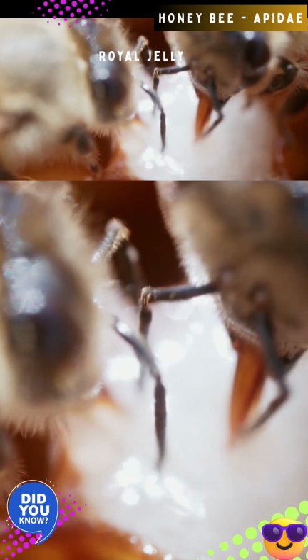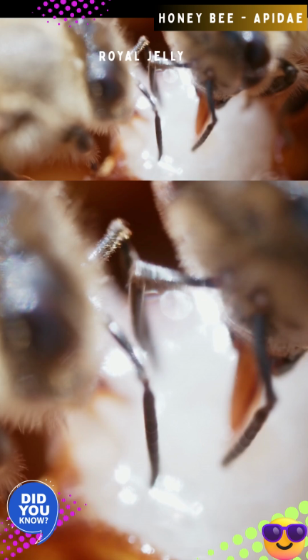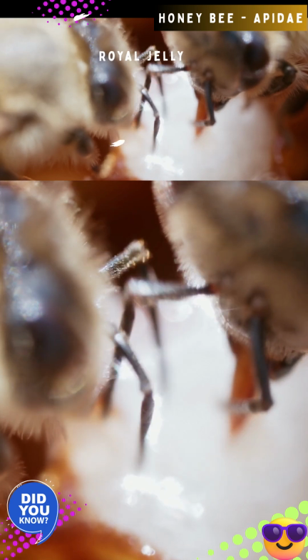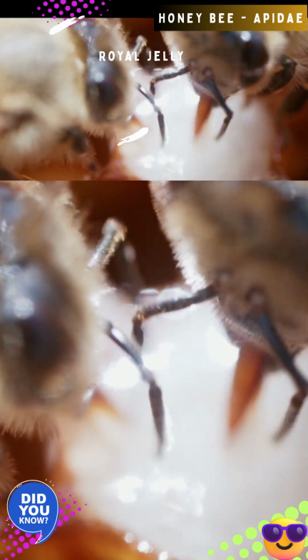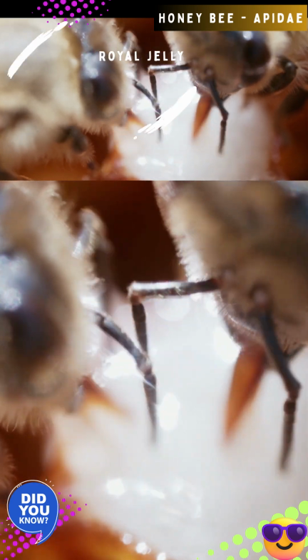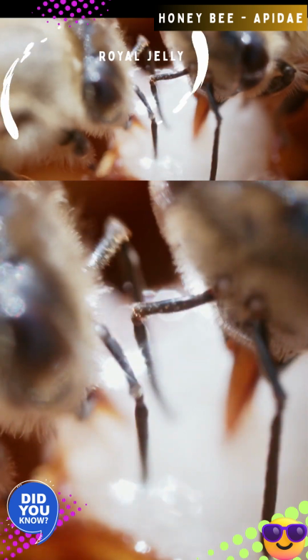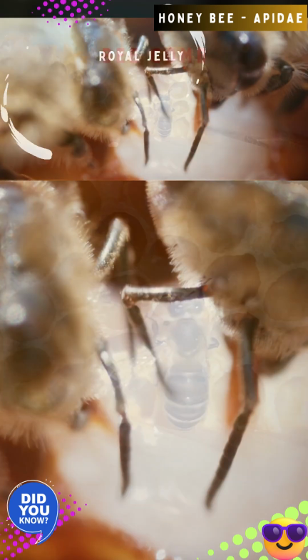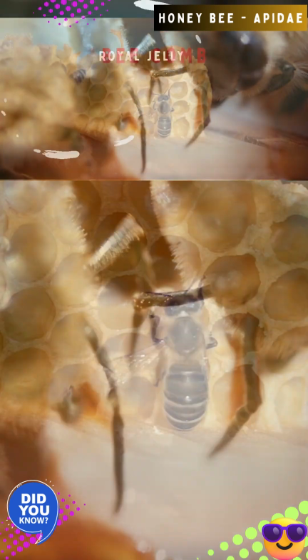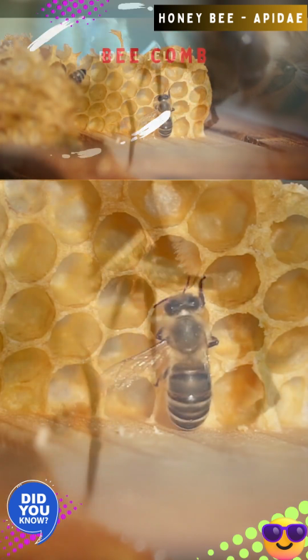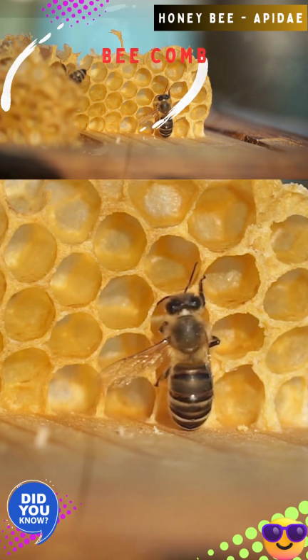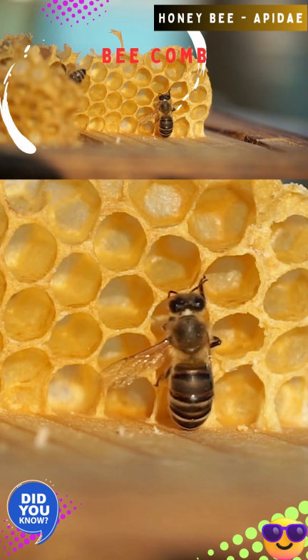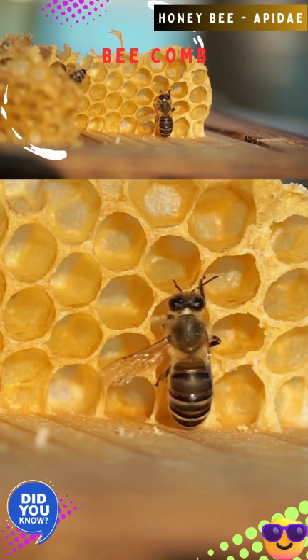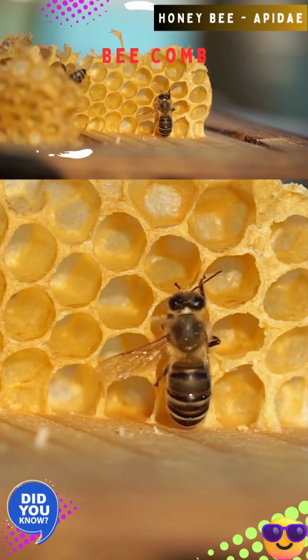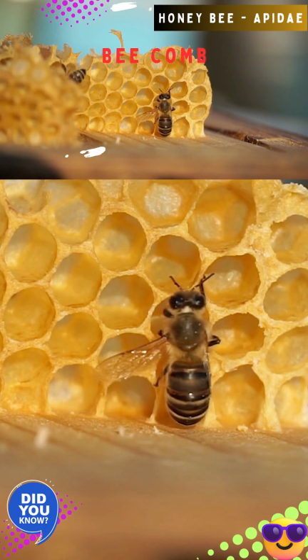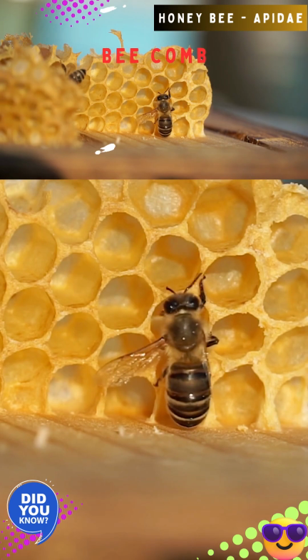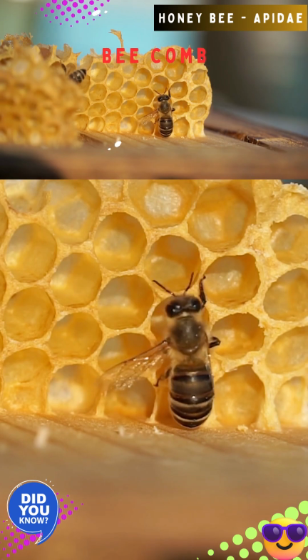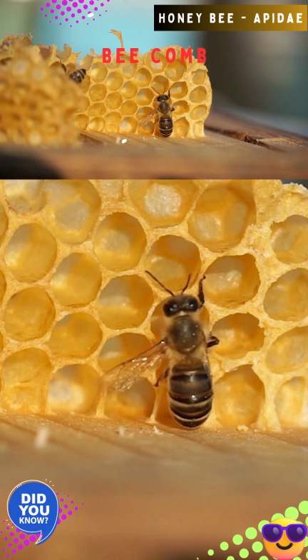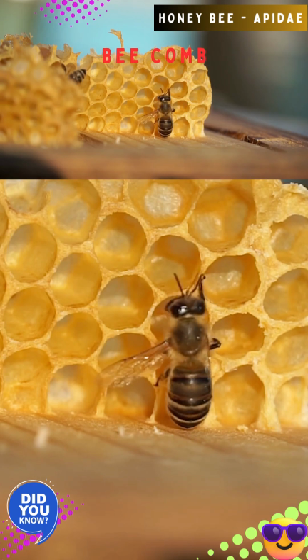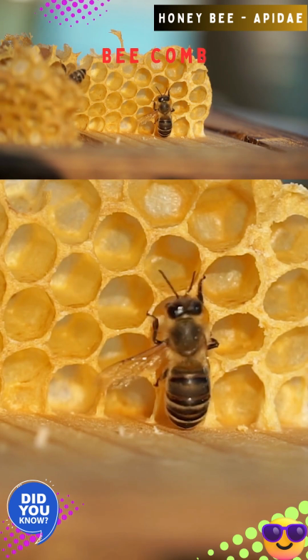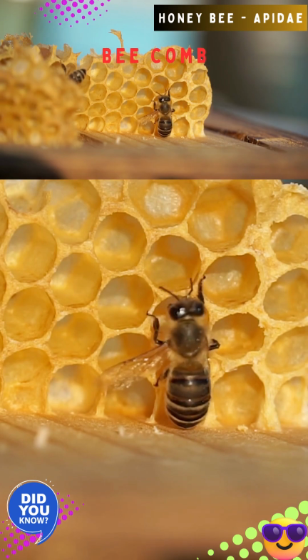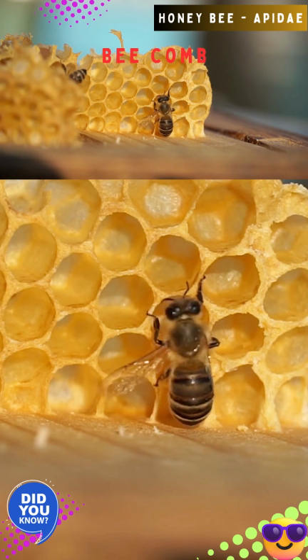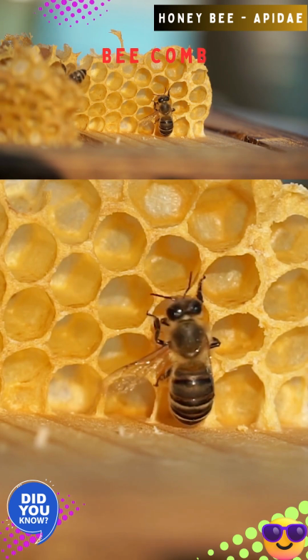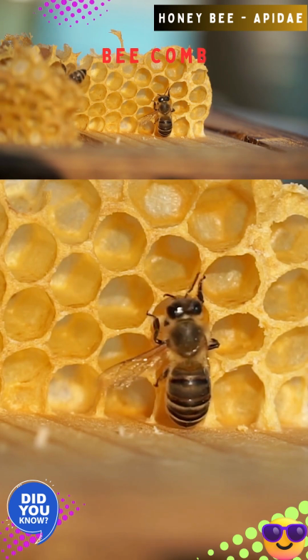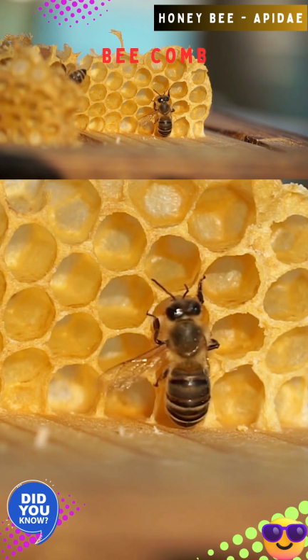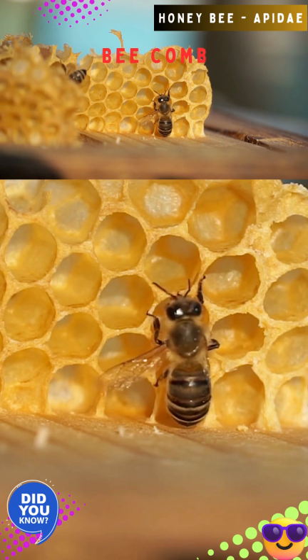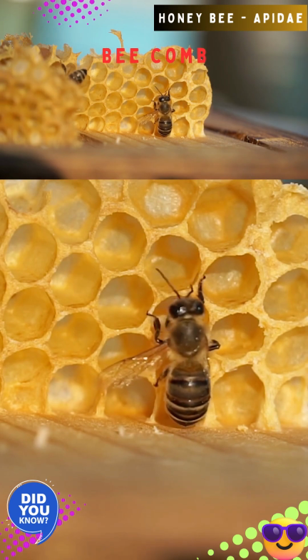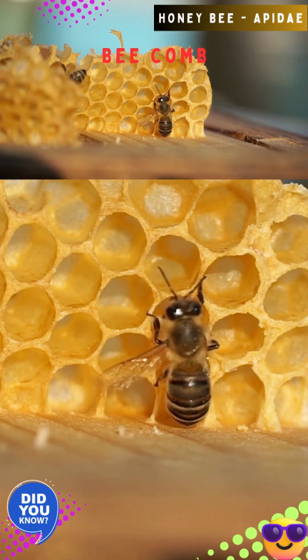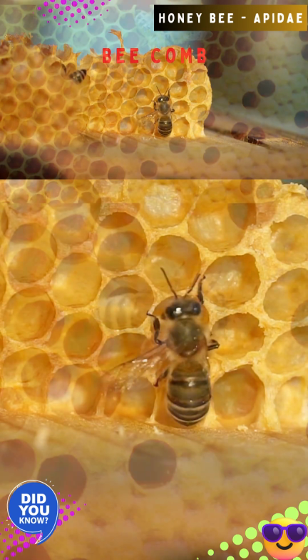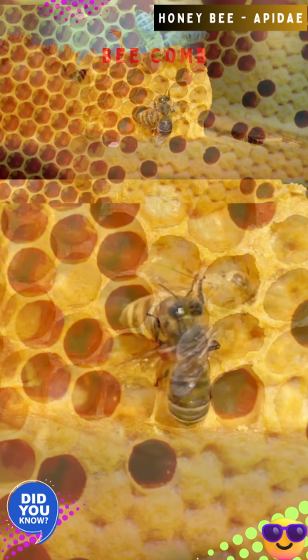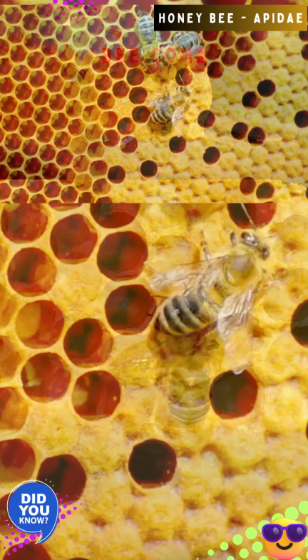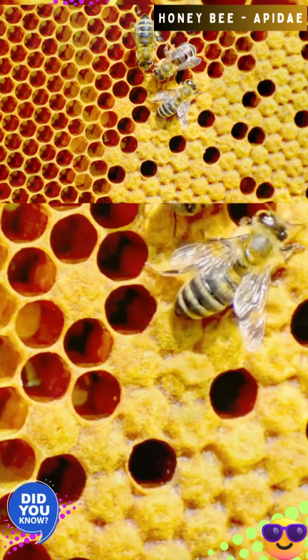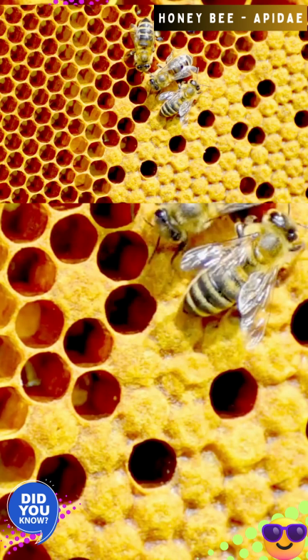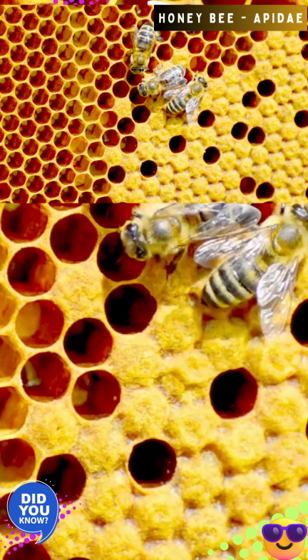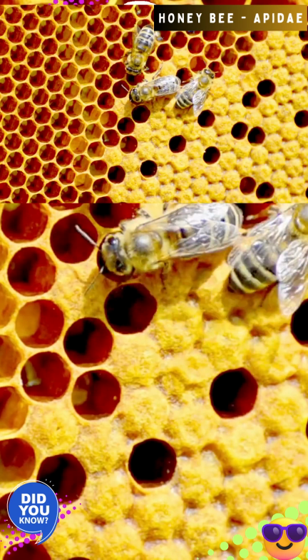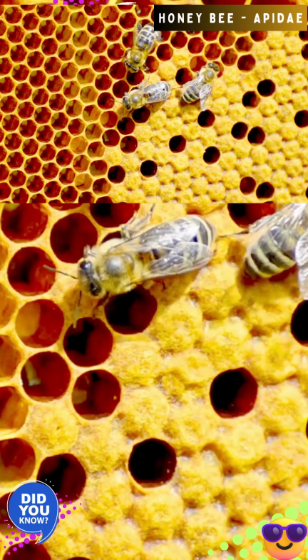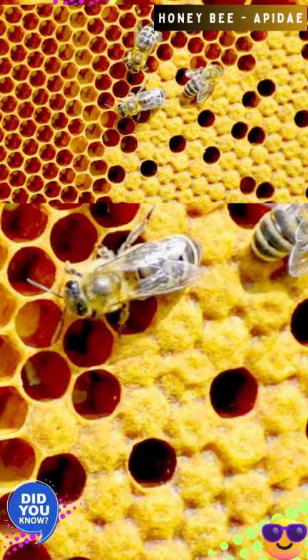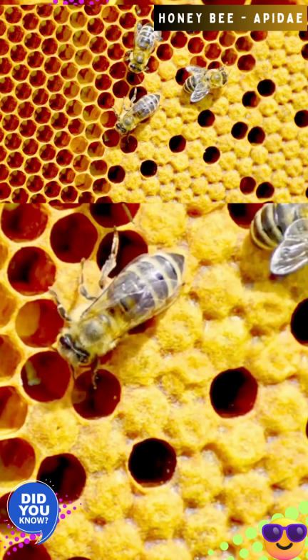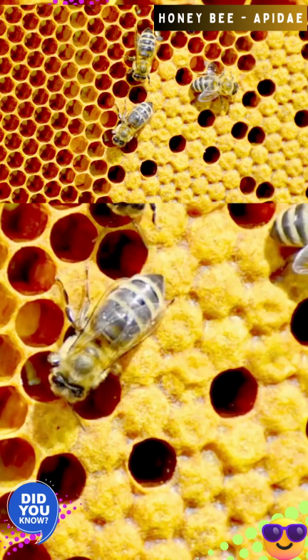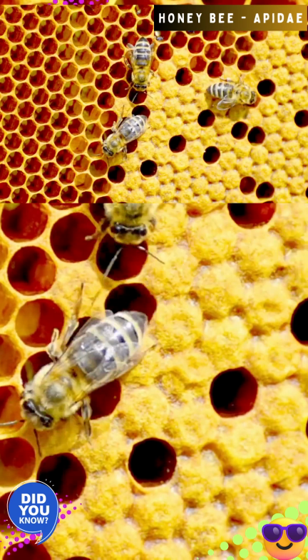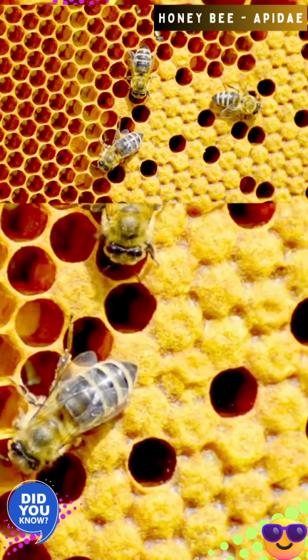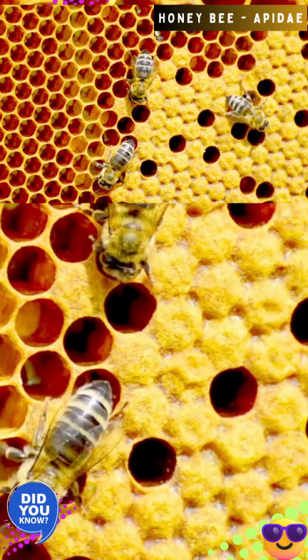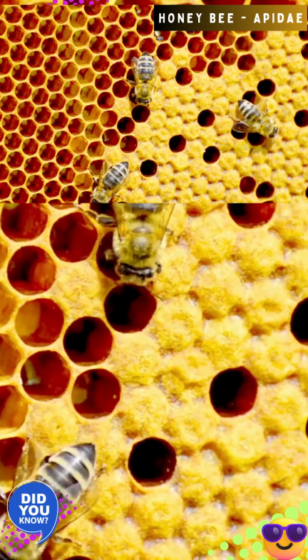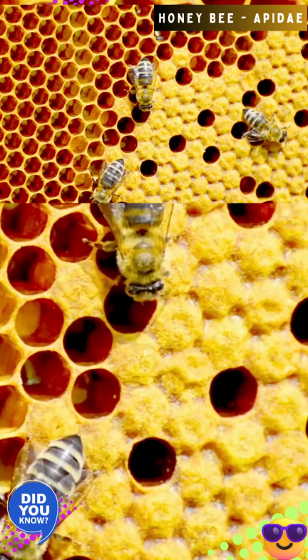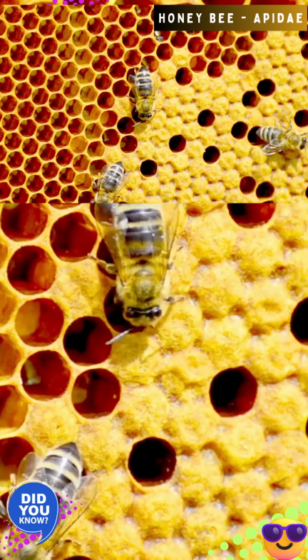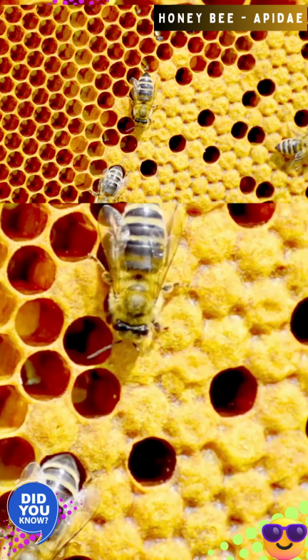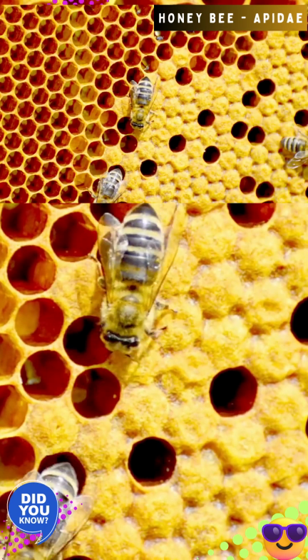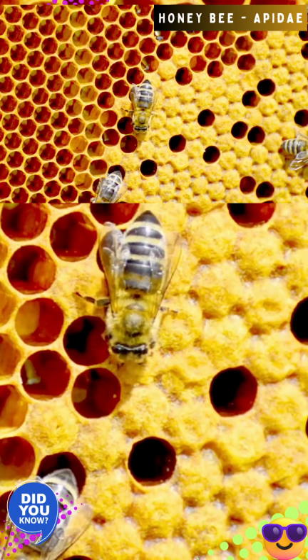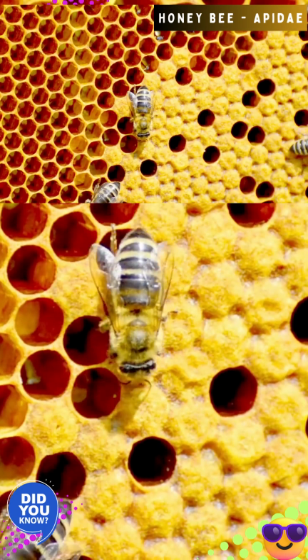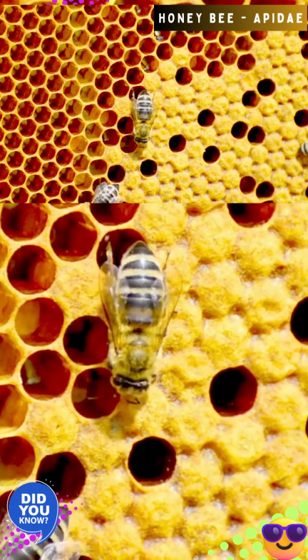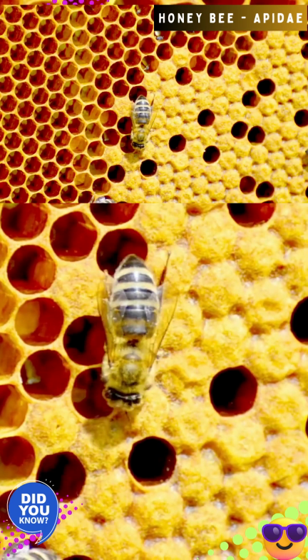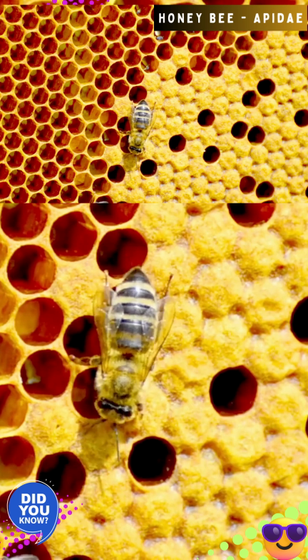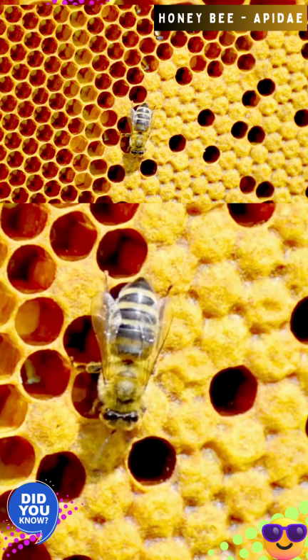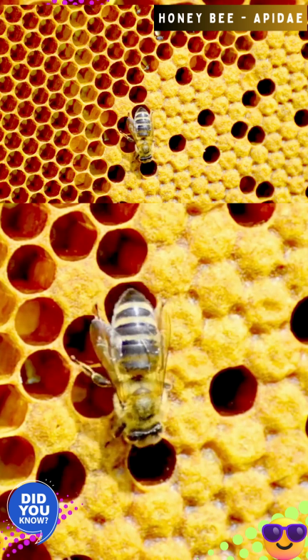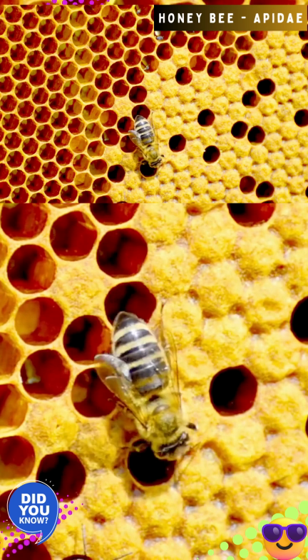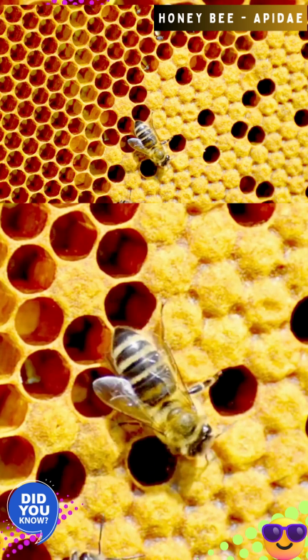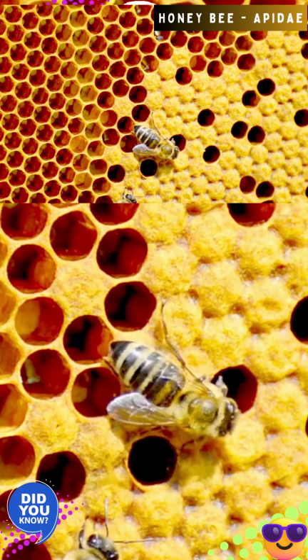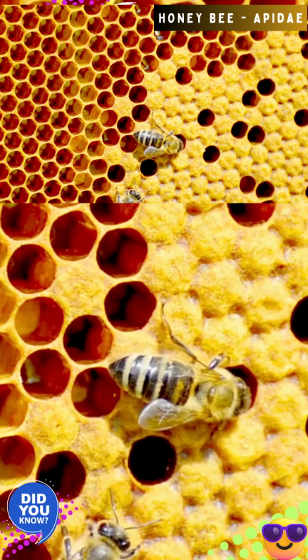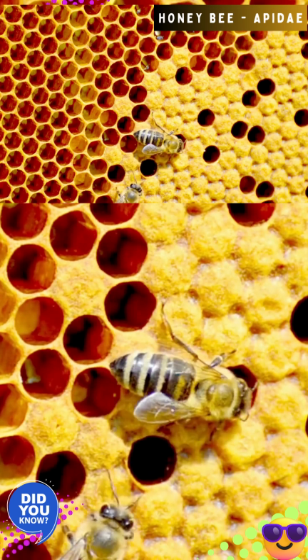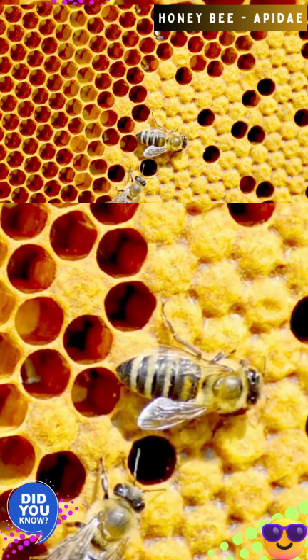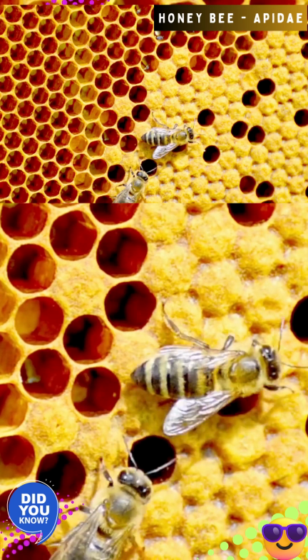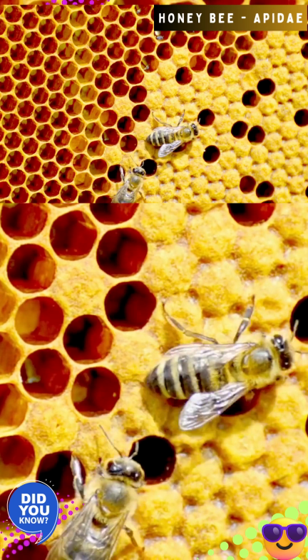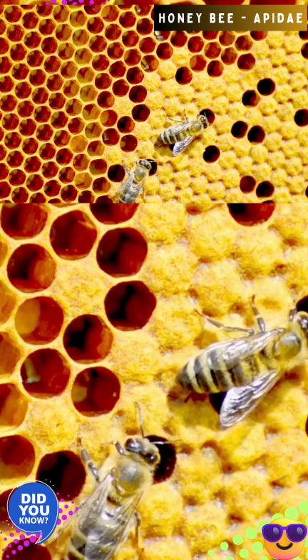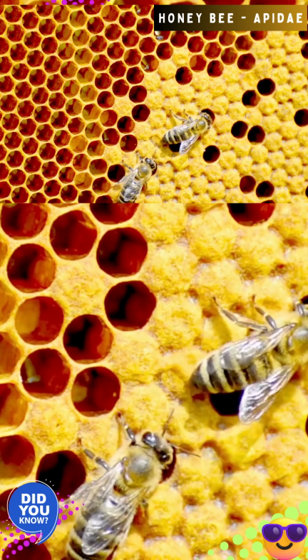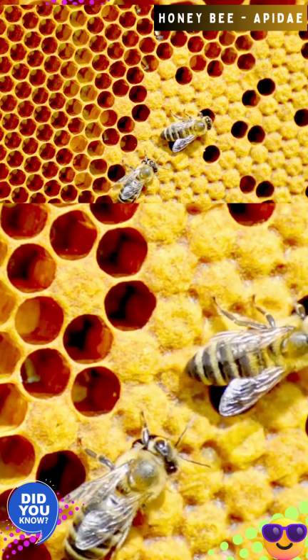Worker bees of a certain age secrete beeswax through exocrine glands on their abdomens. This wax is used to form the walls and caps of the comb.